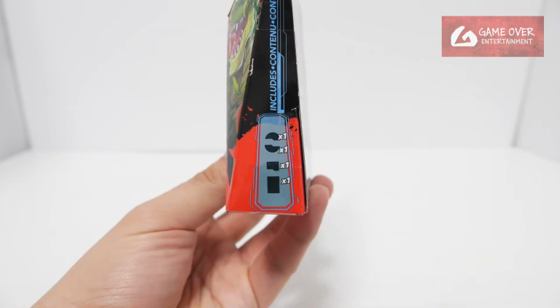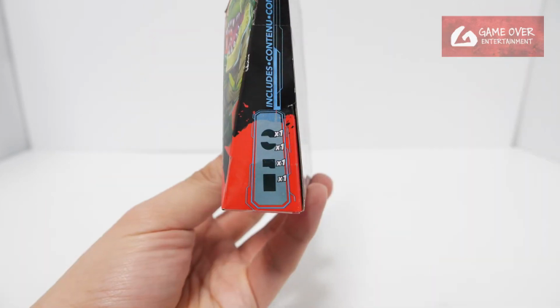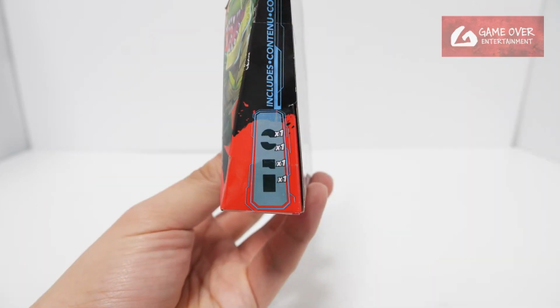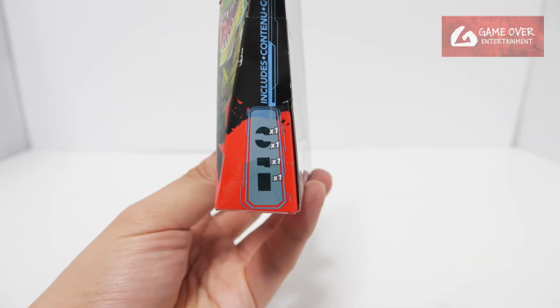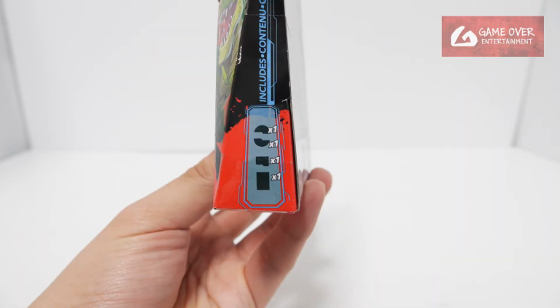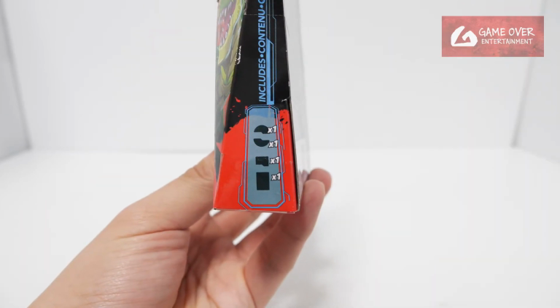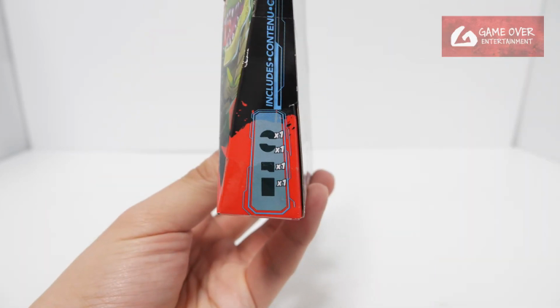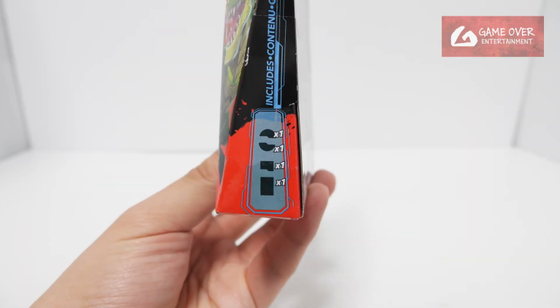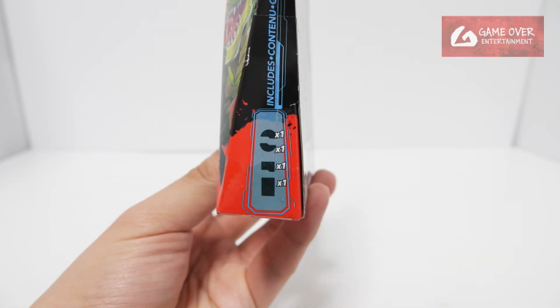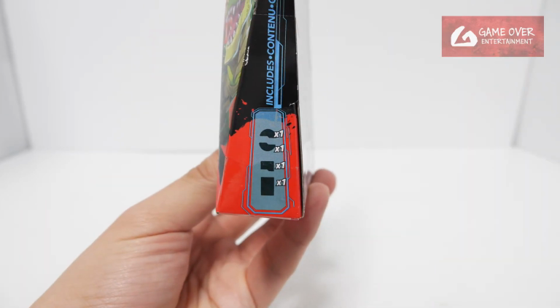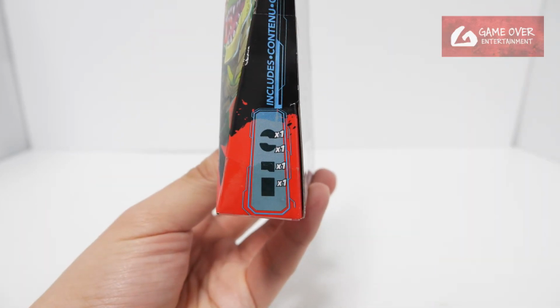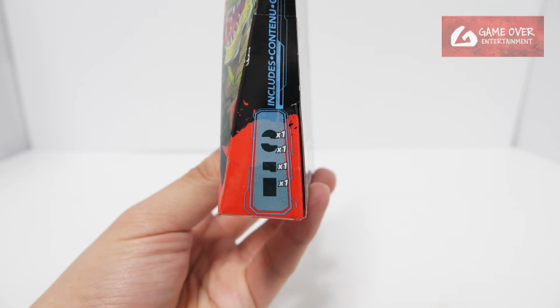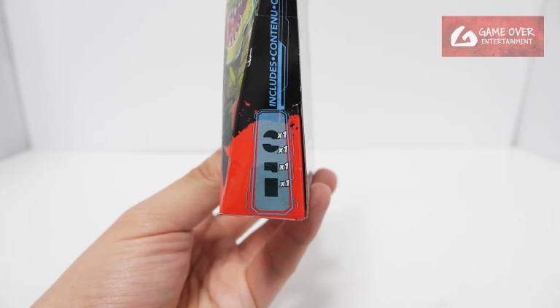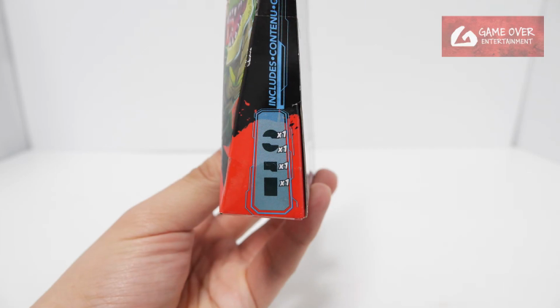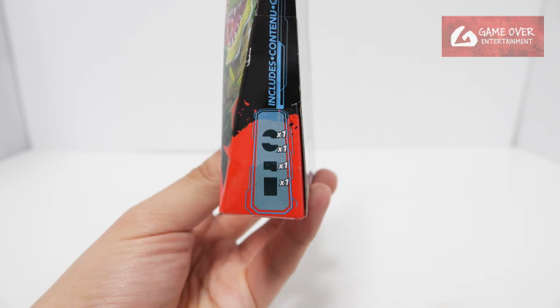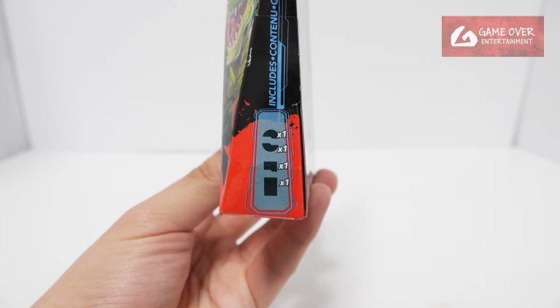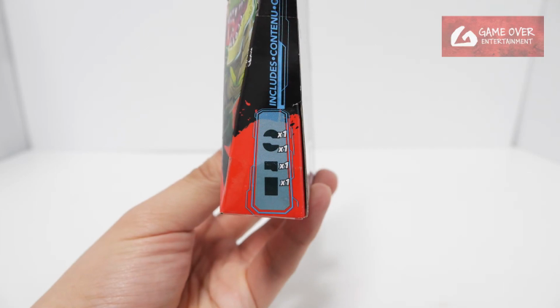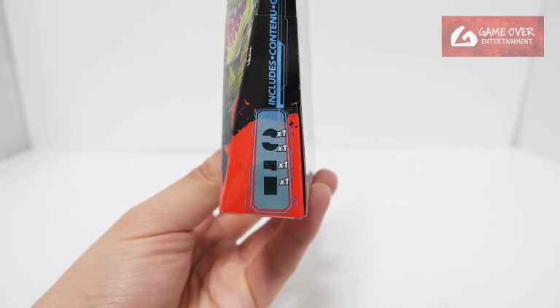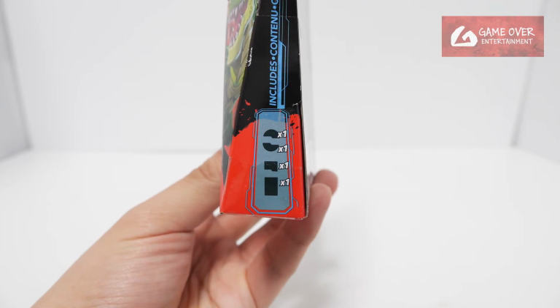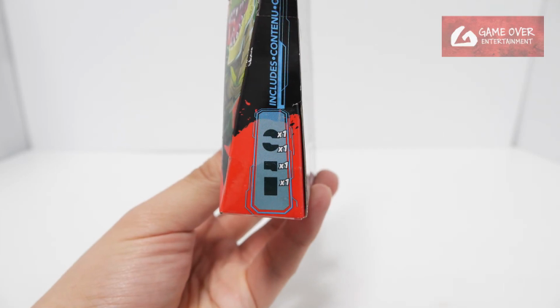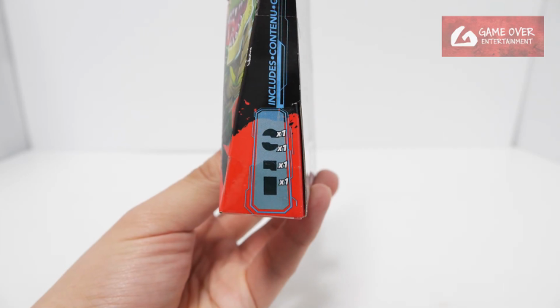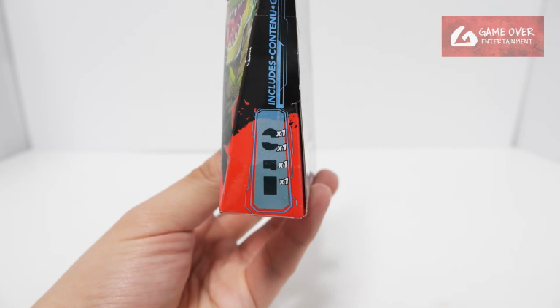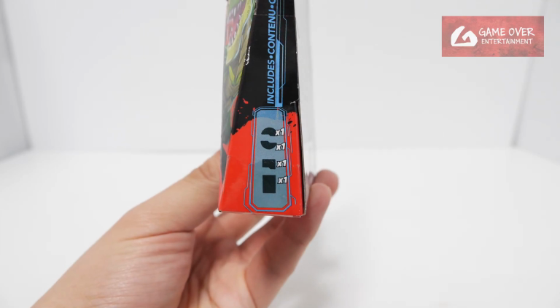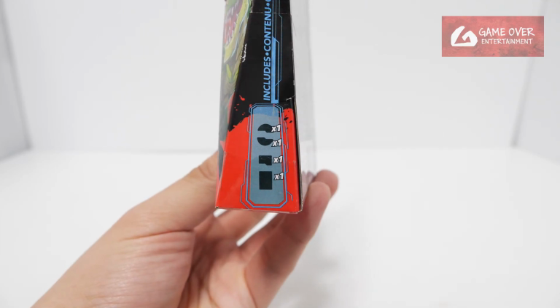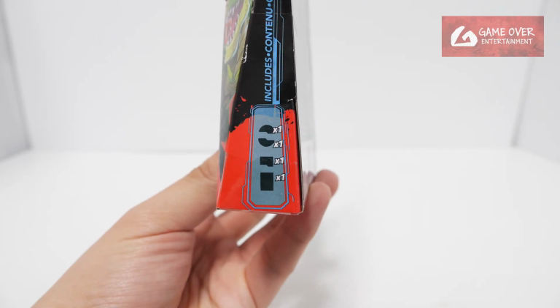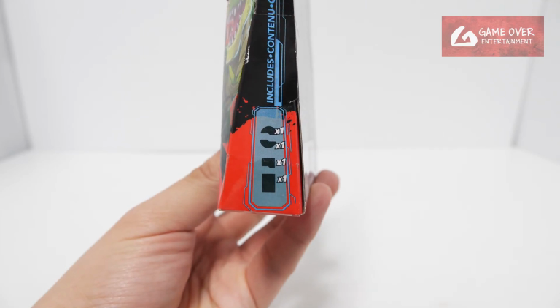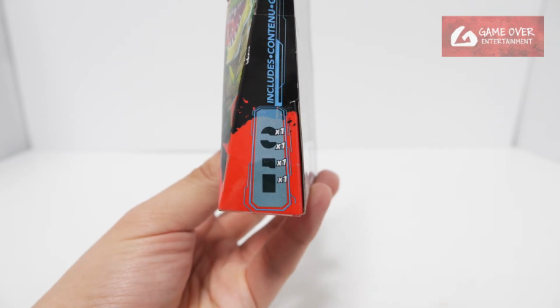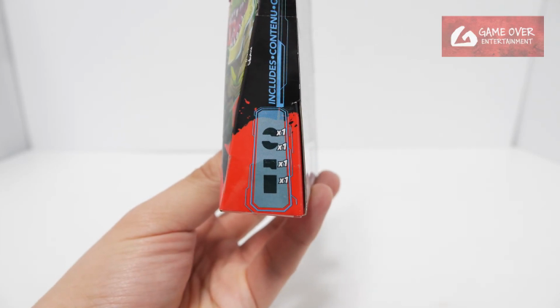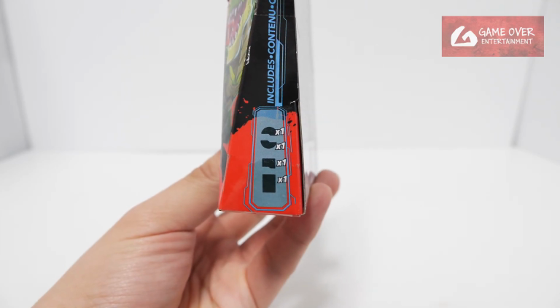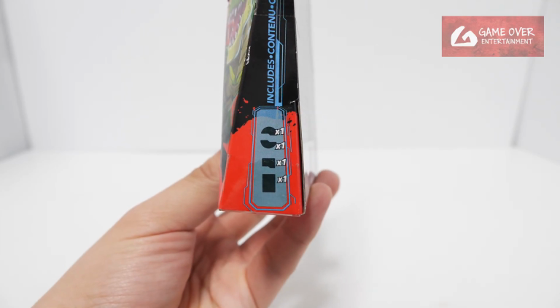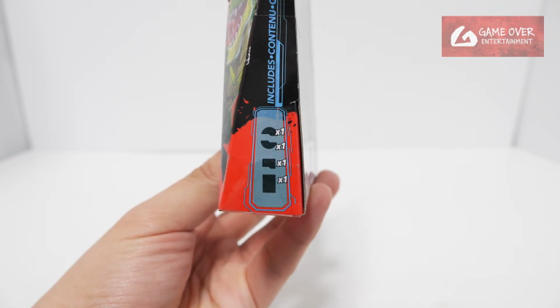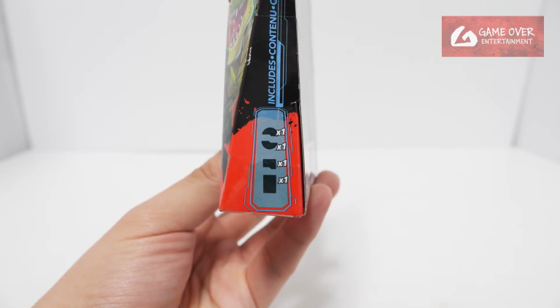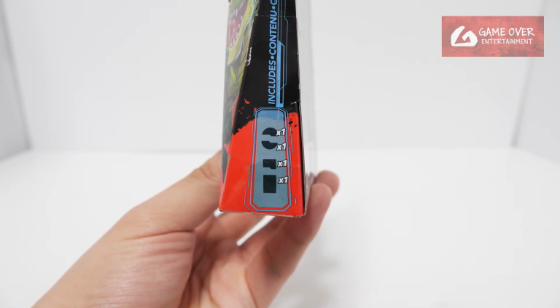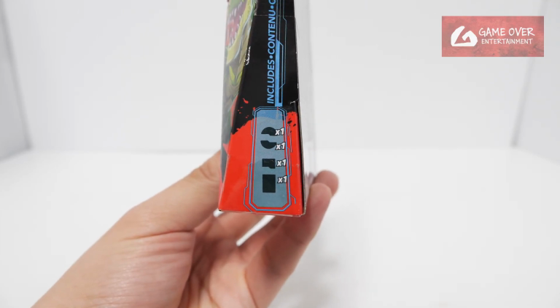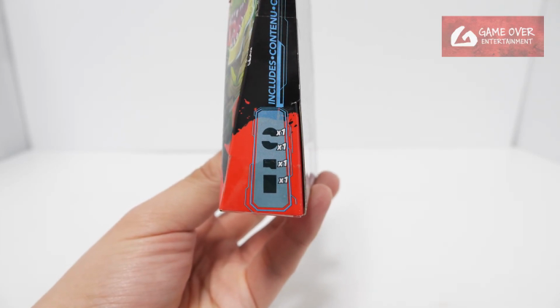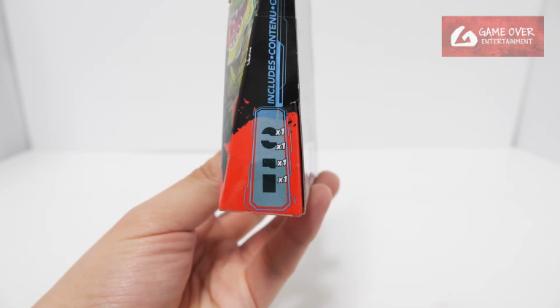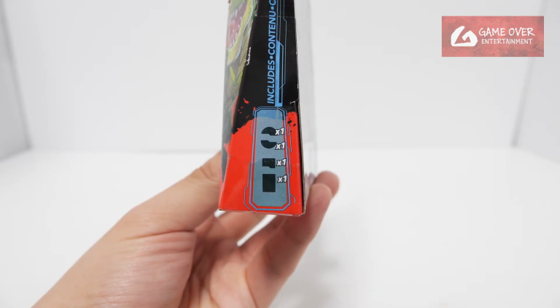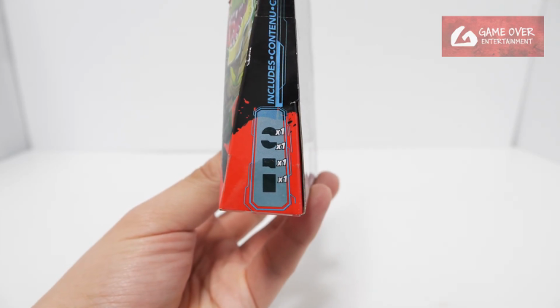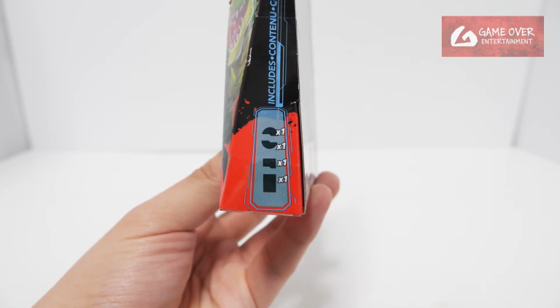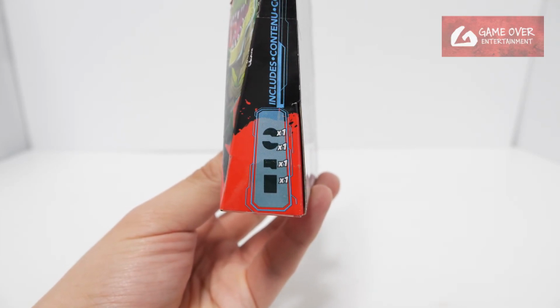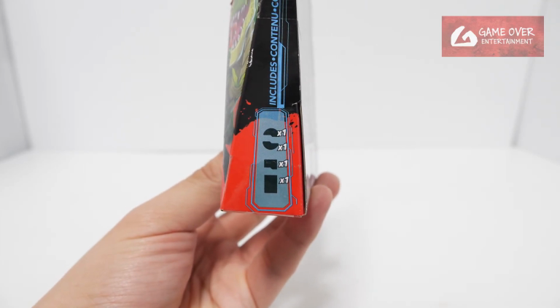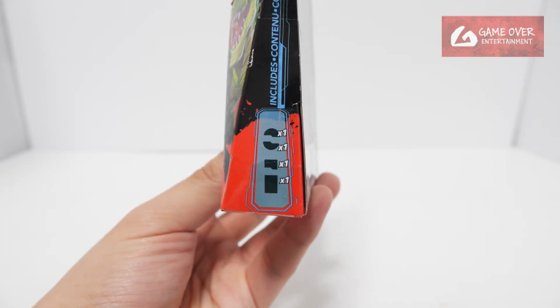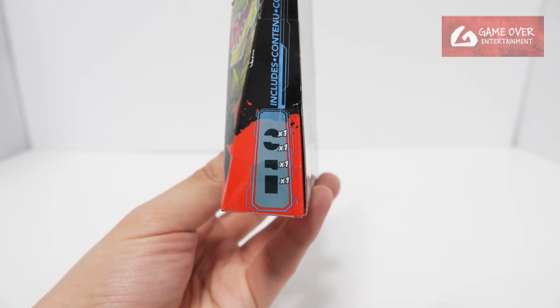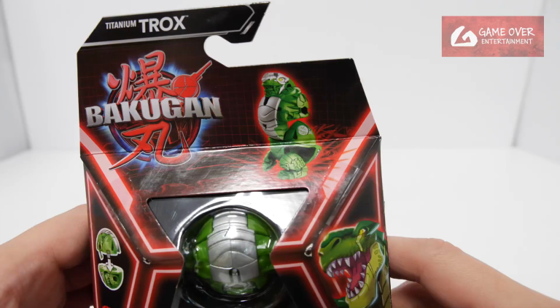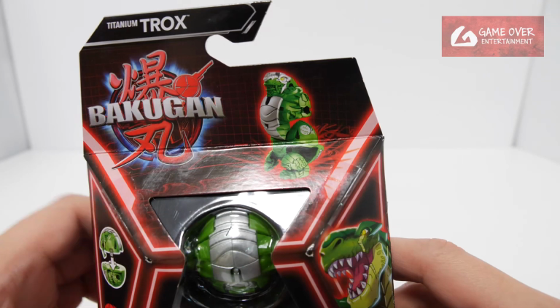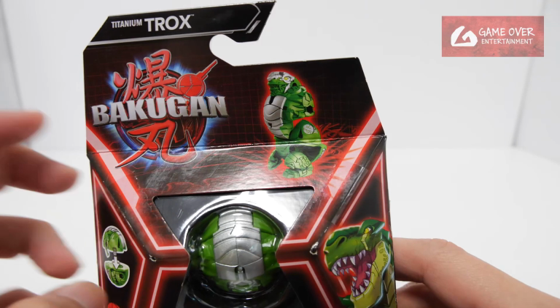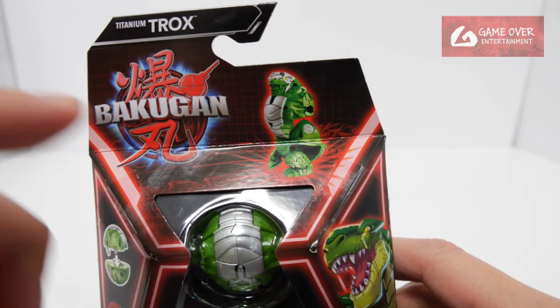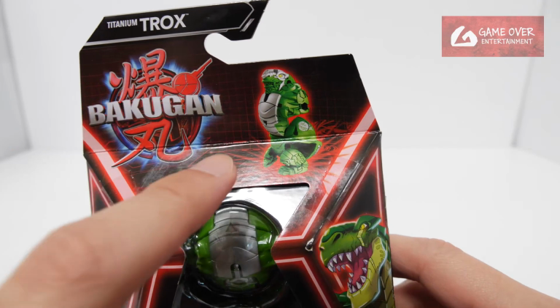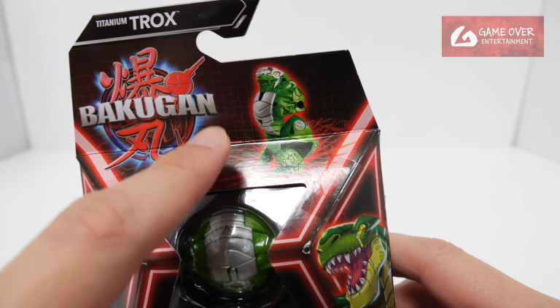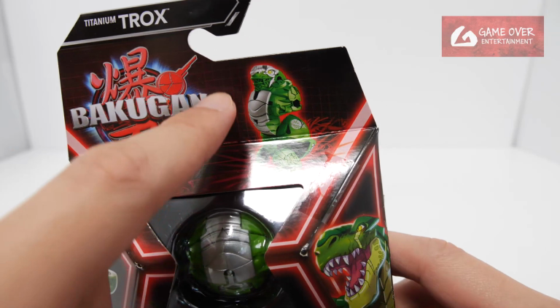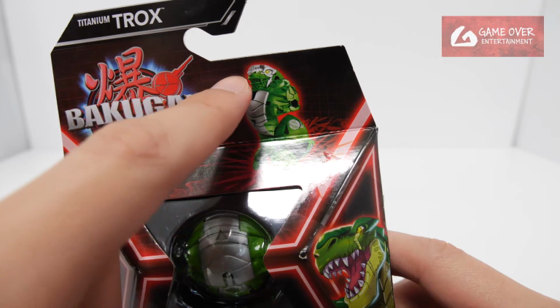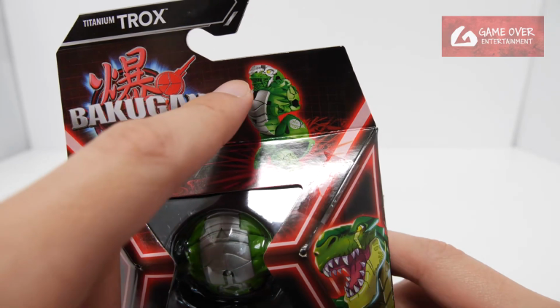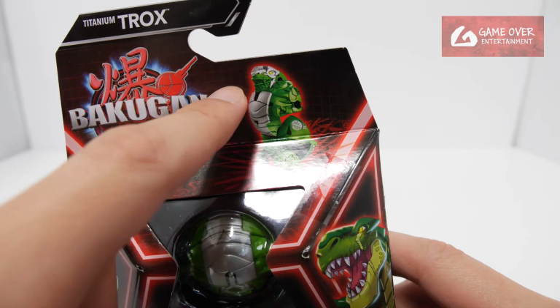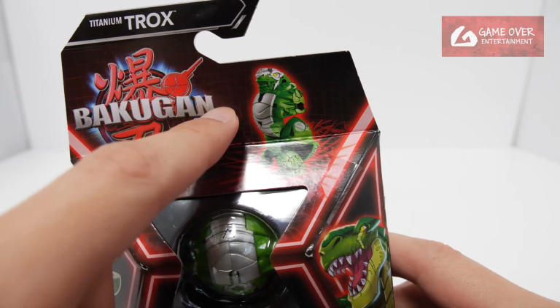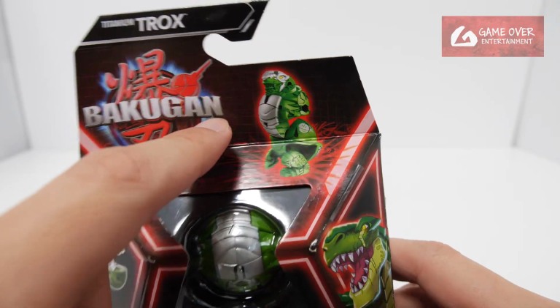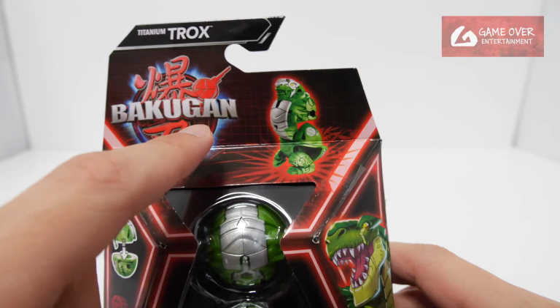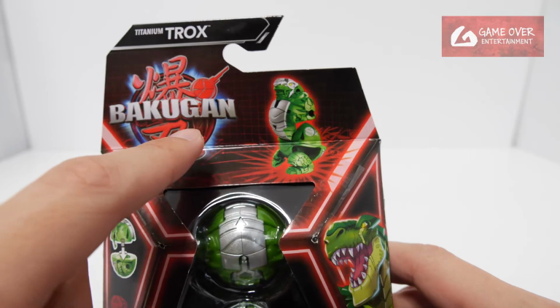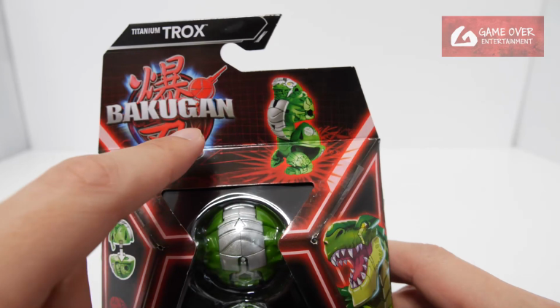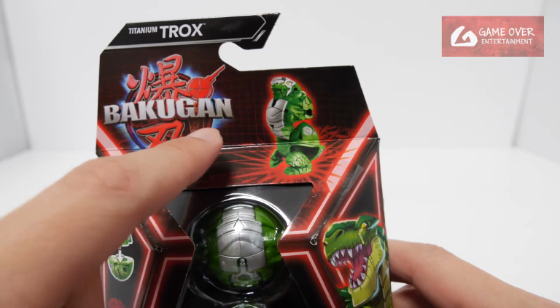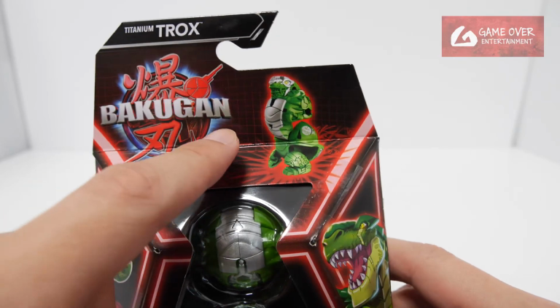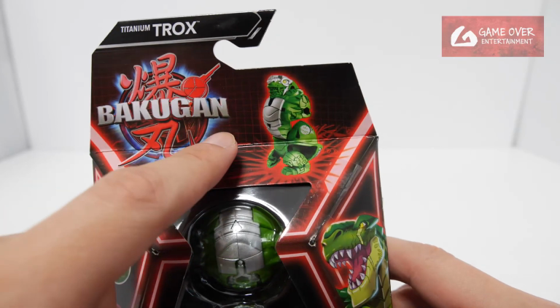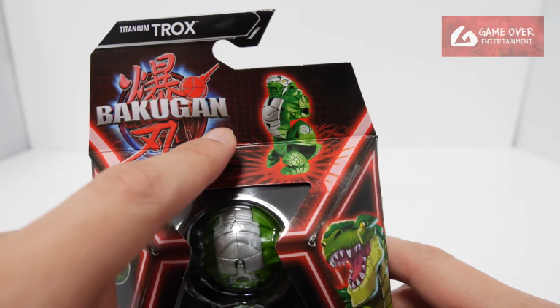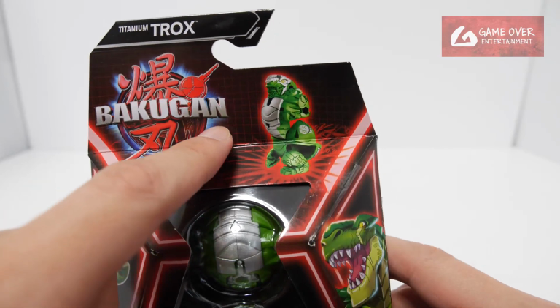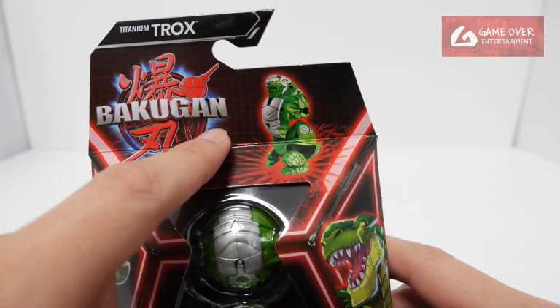Okay so what's included? We have one top, one bottom, one Bakugan card and one gate card. You can see a picture of the render of Trox here.